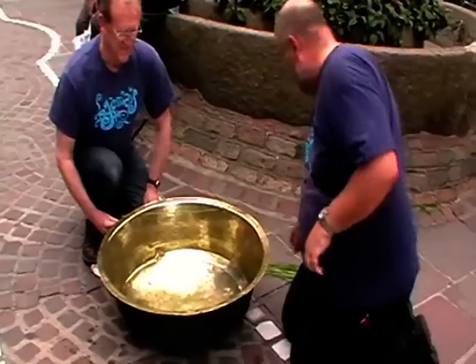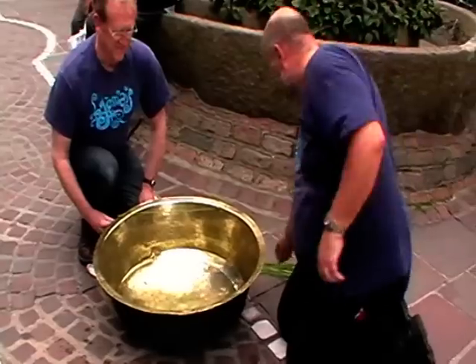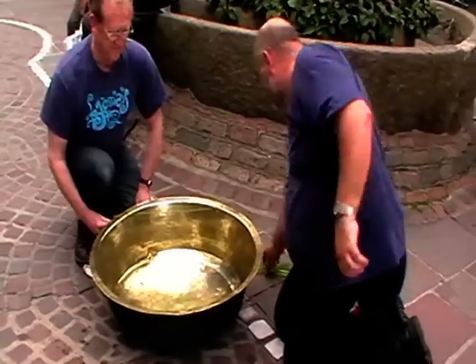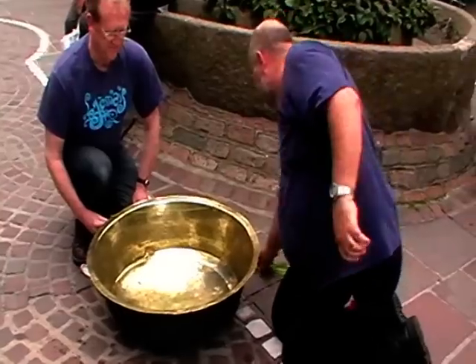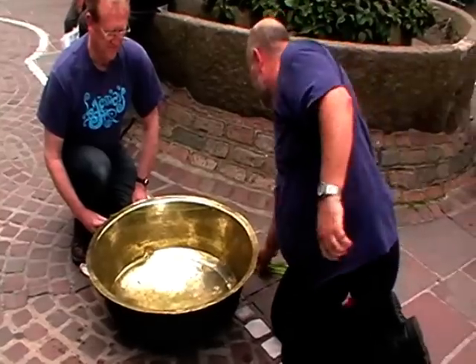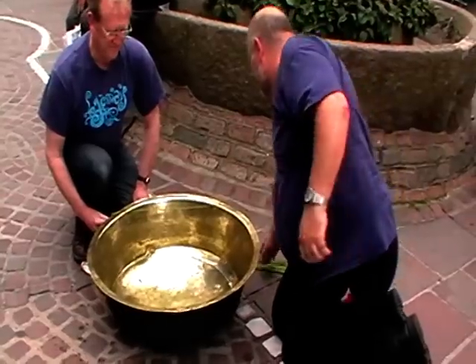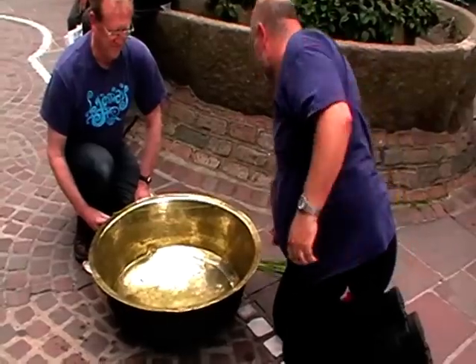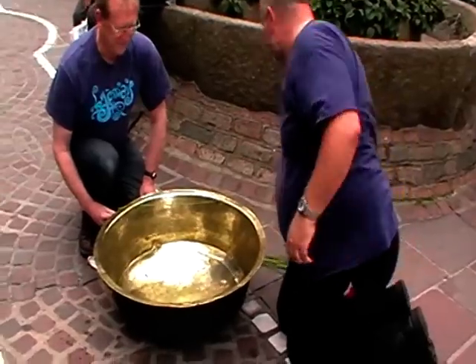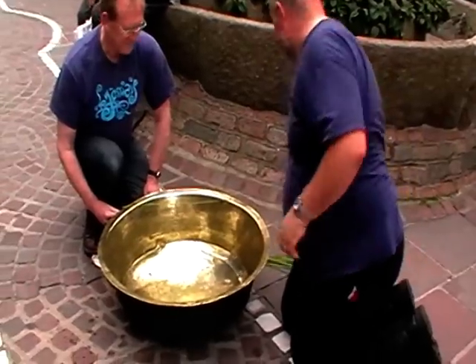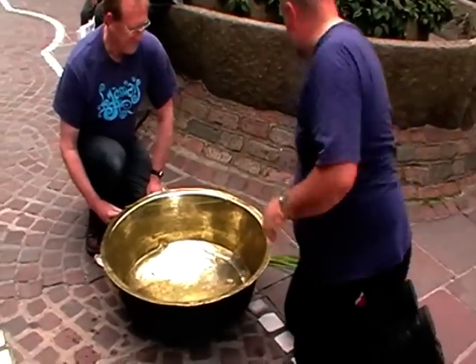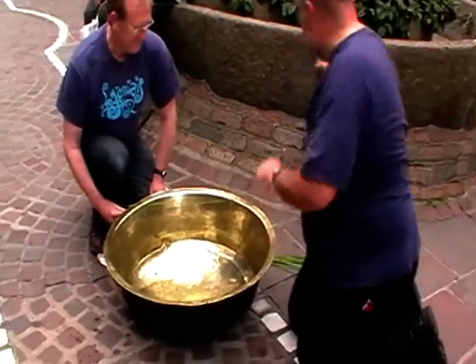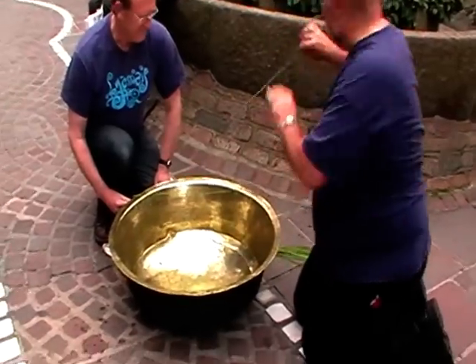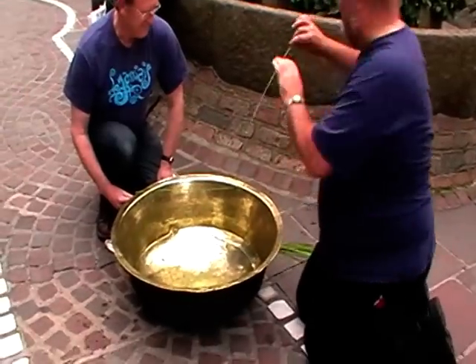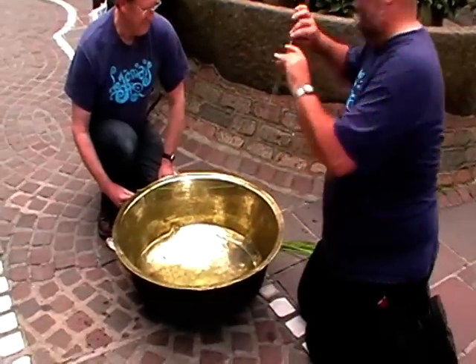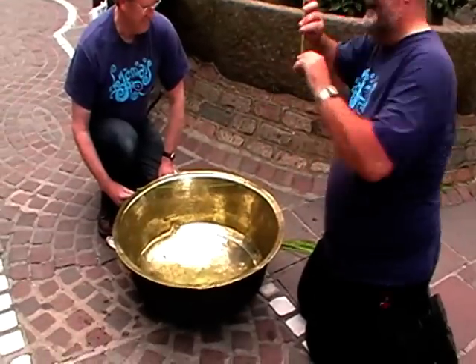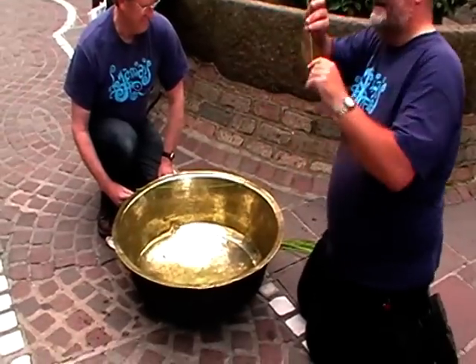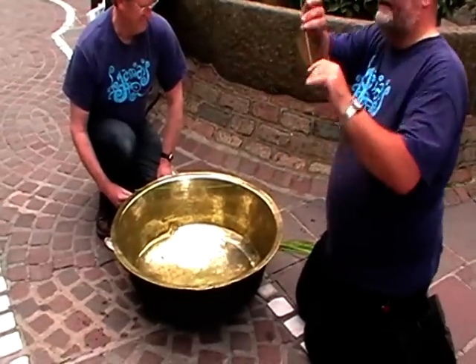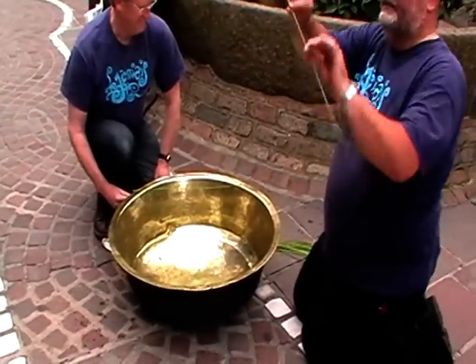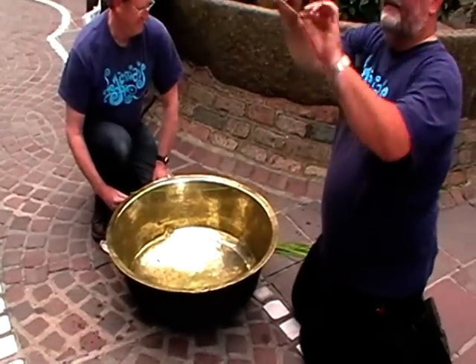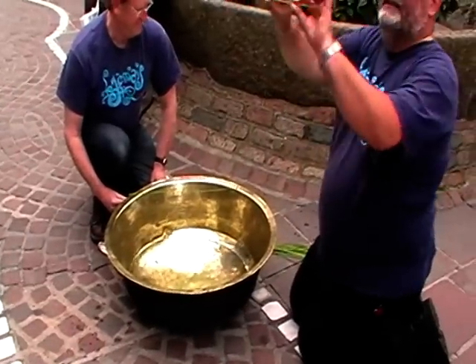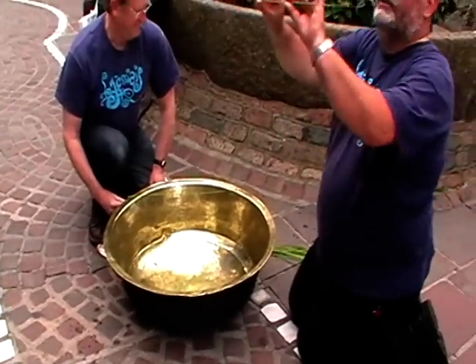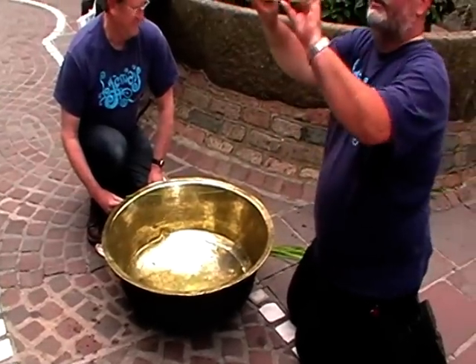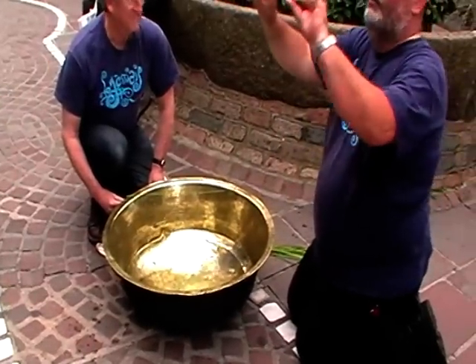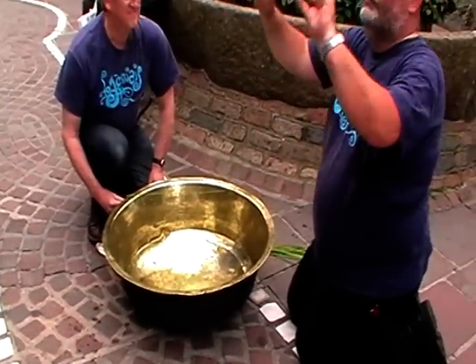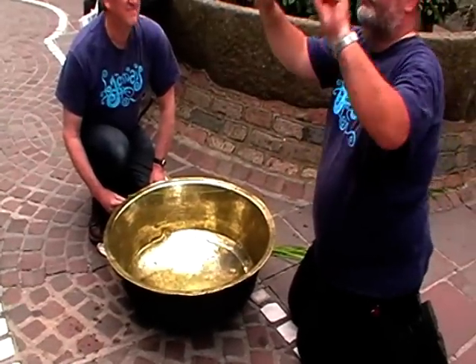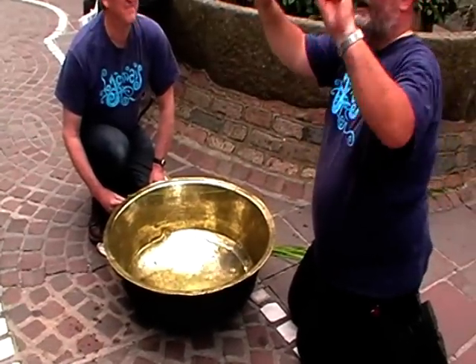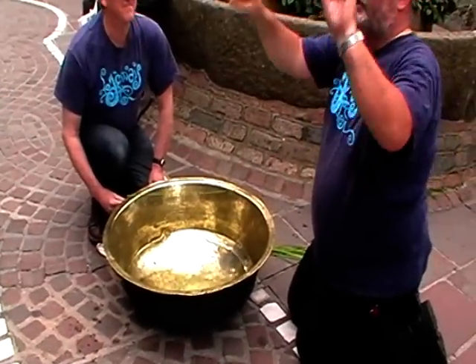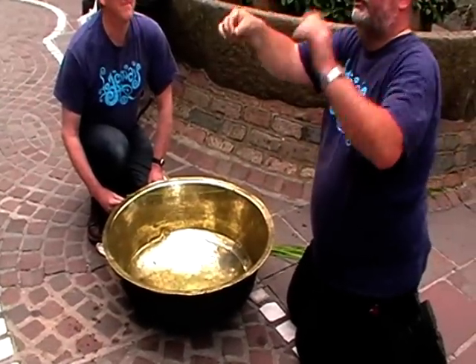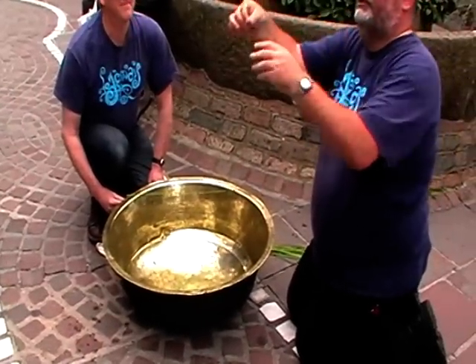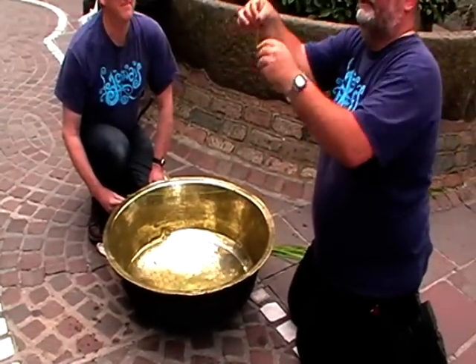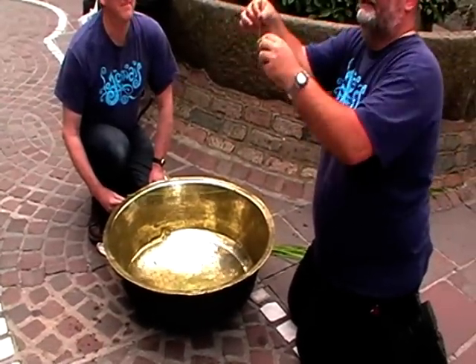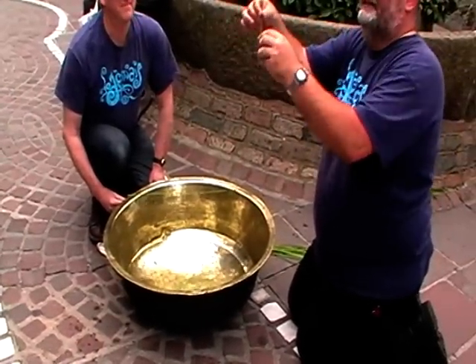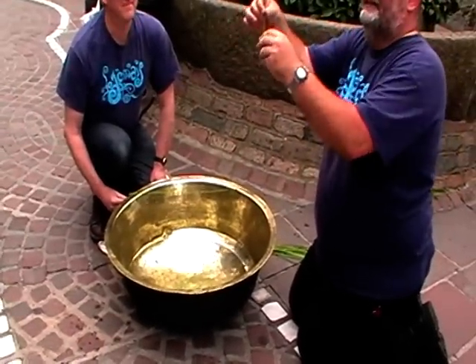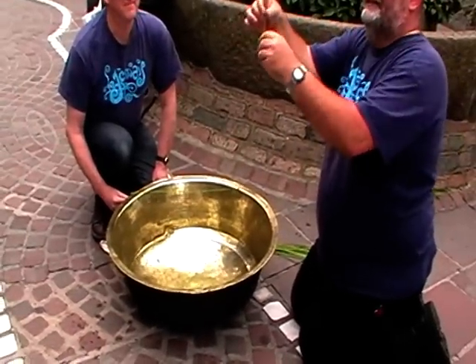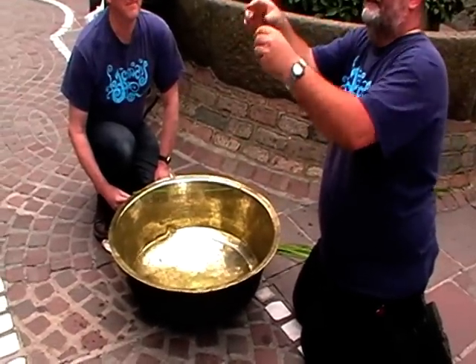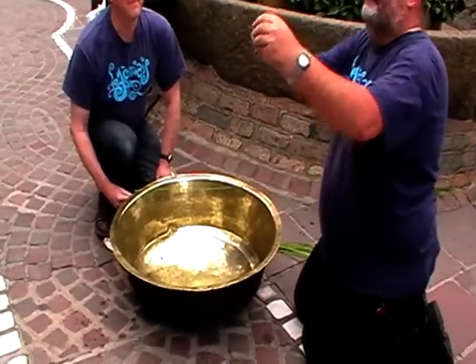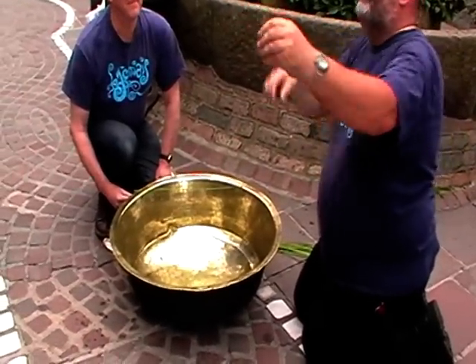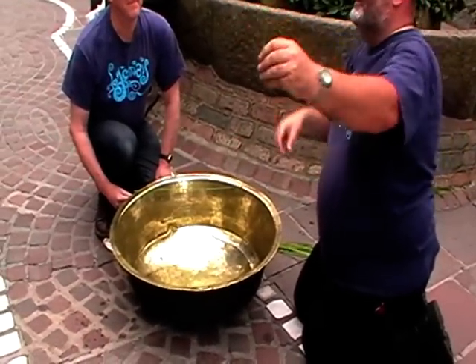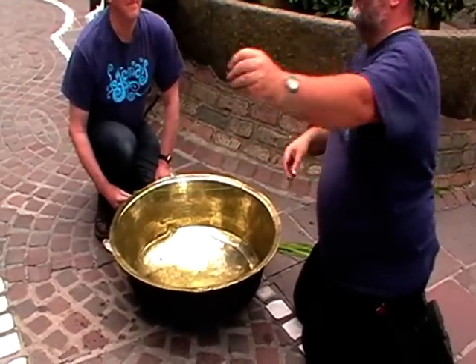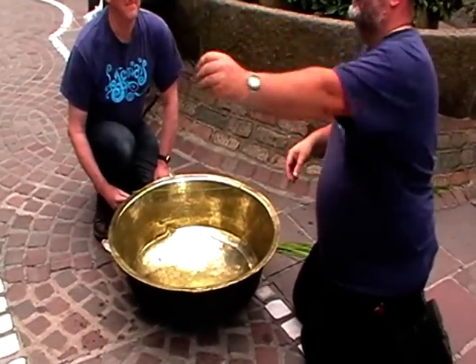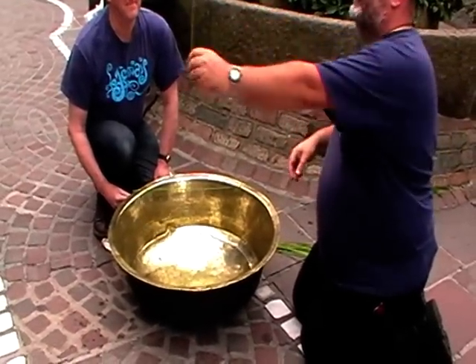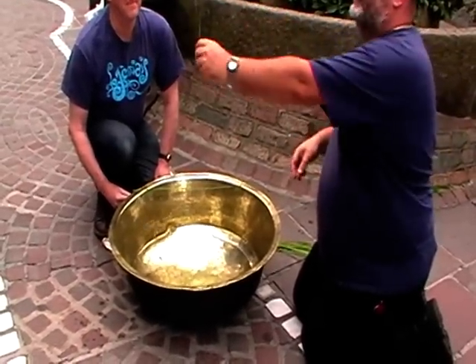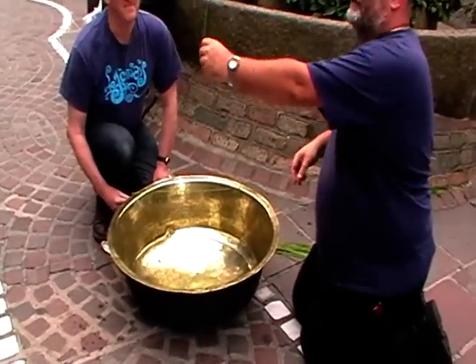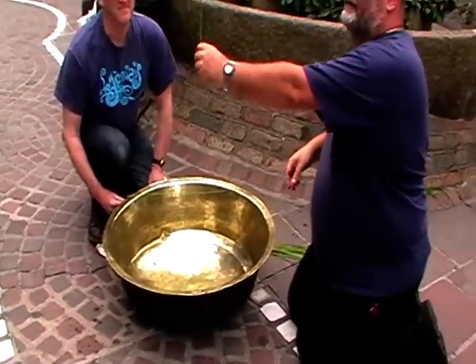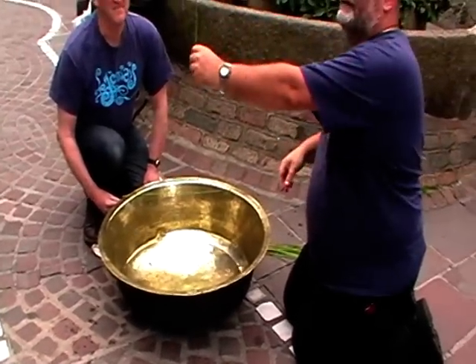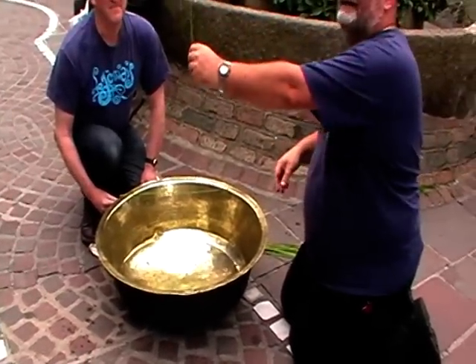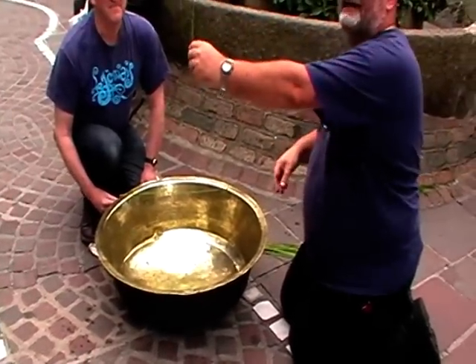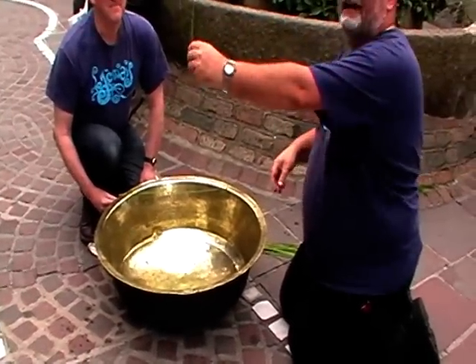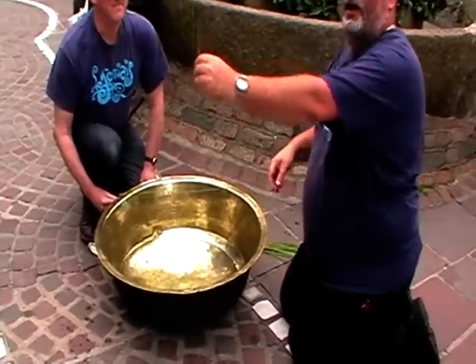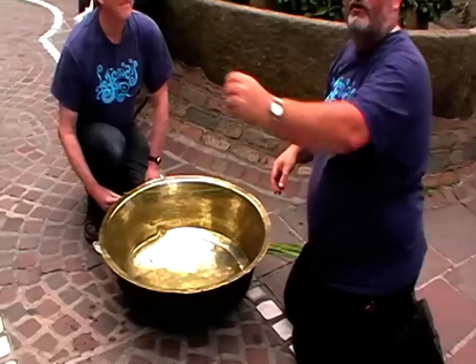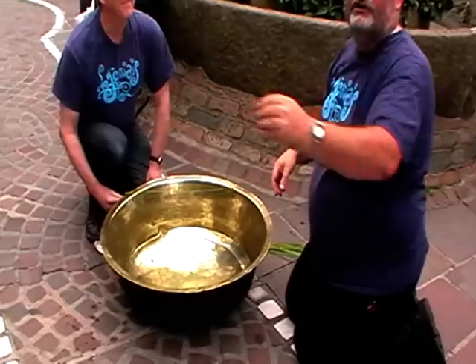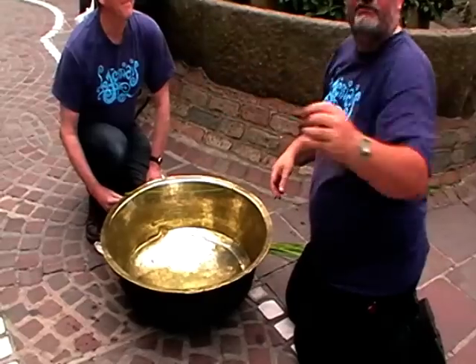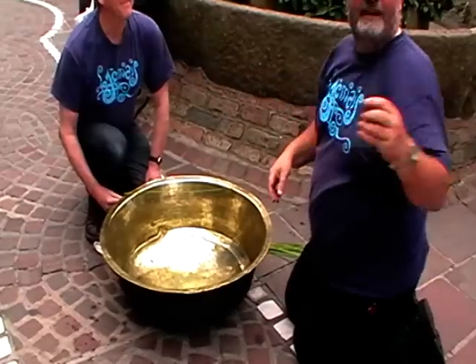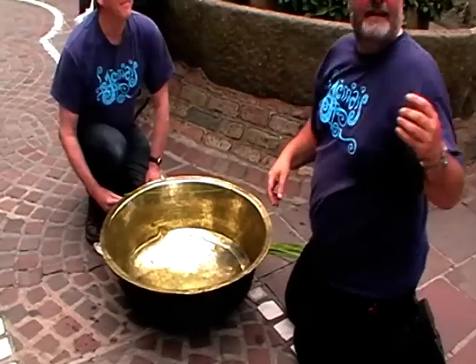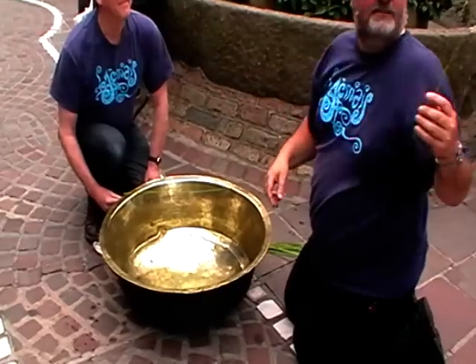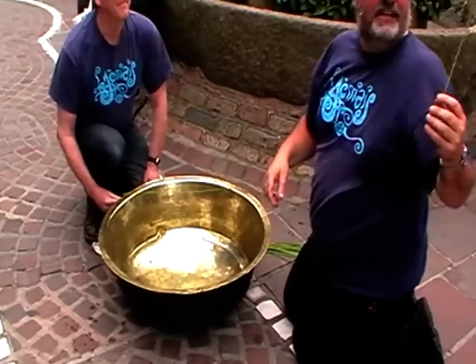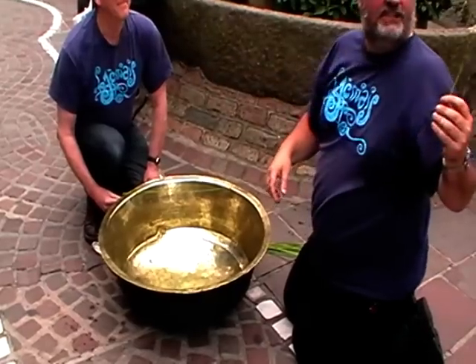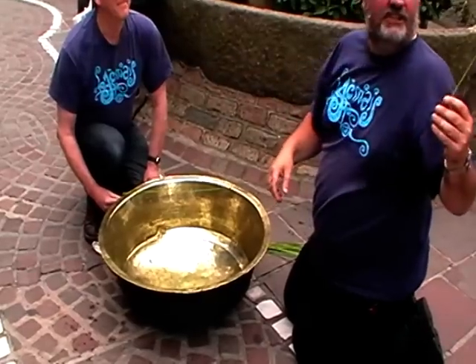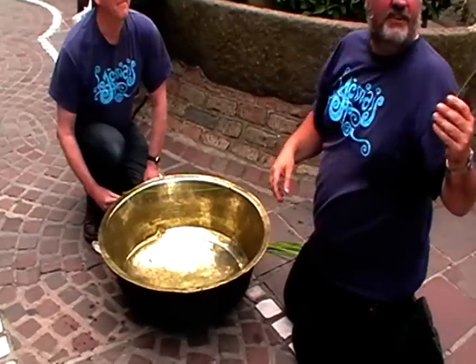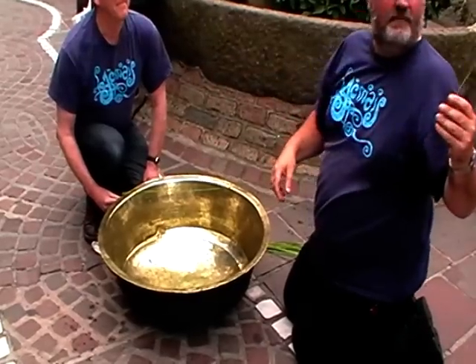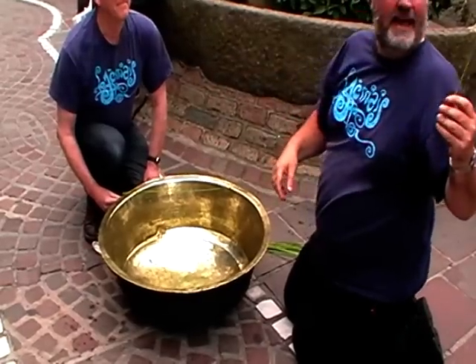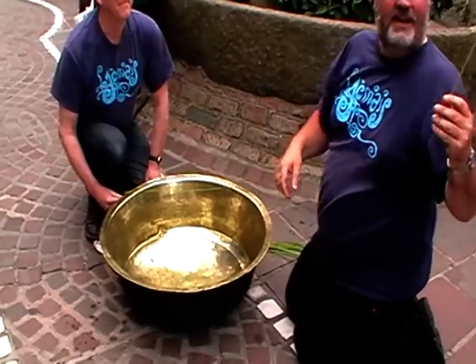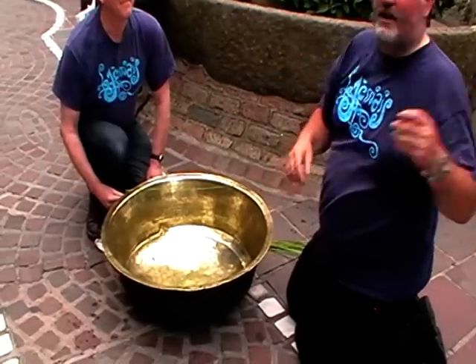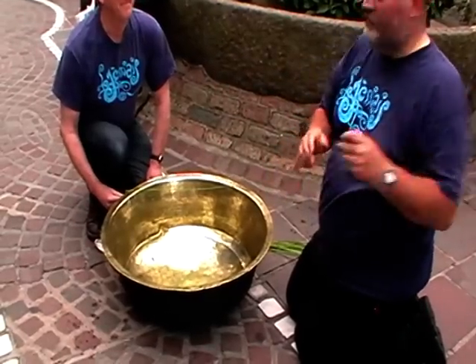This is a reed. It's about a soft rush. It grows along streams and edges of meadows.